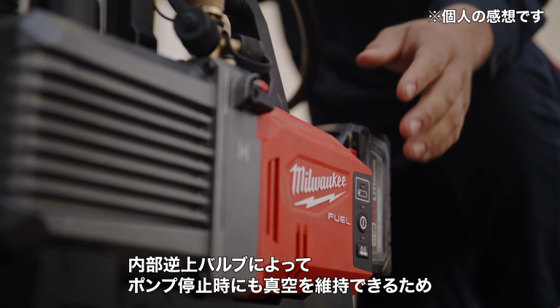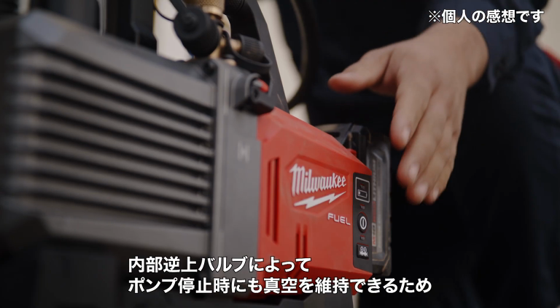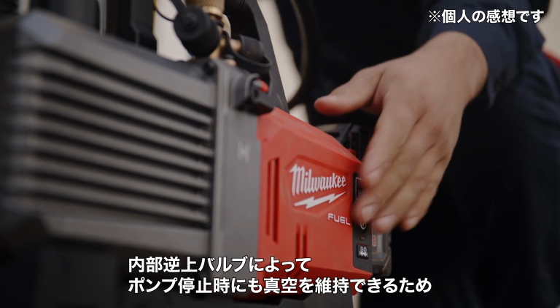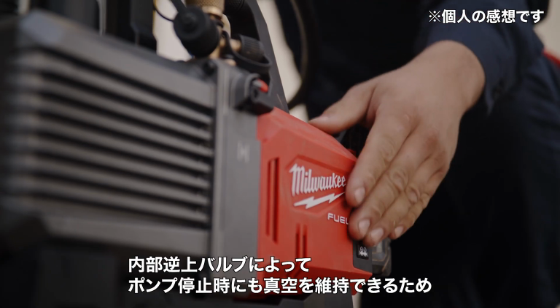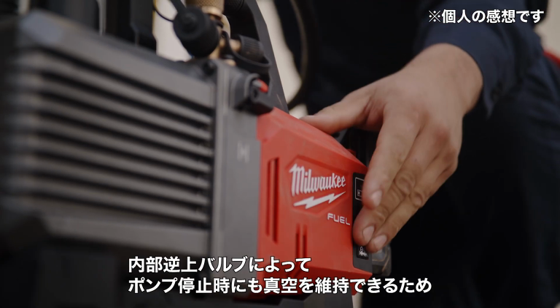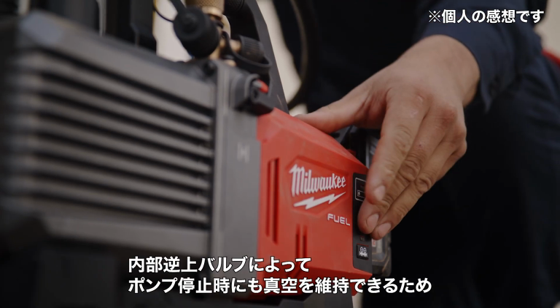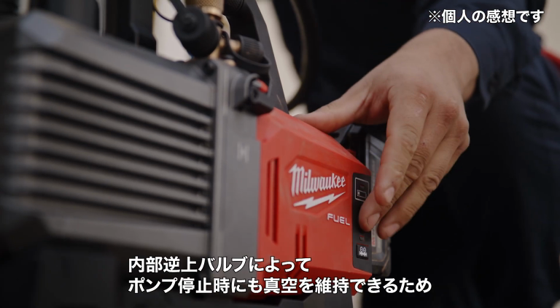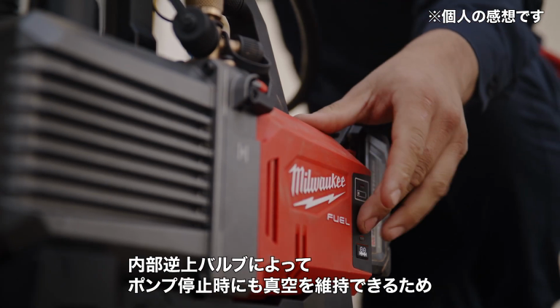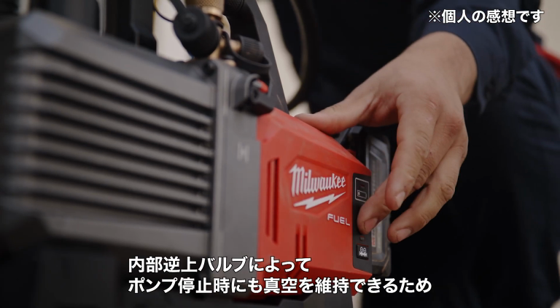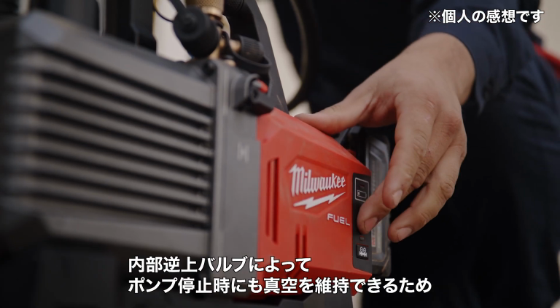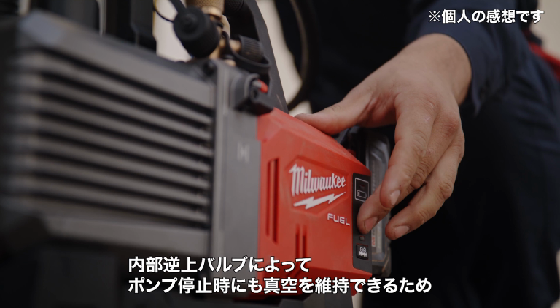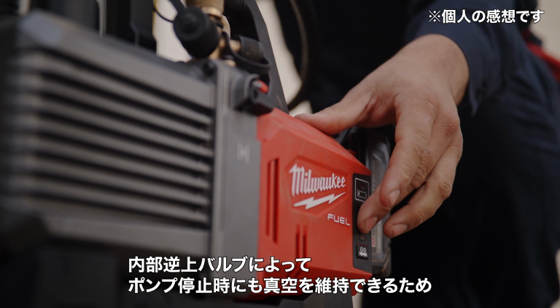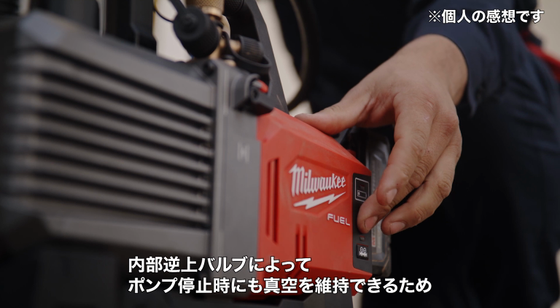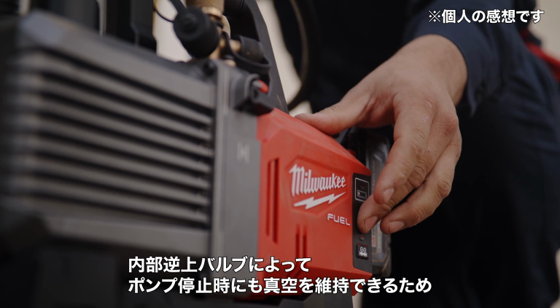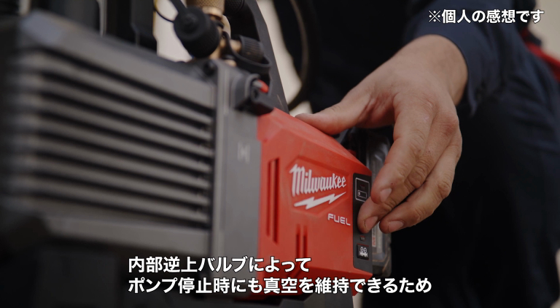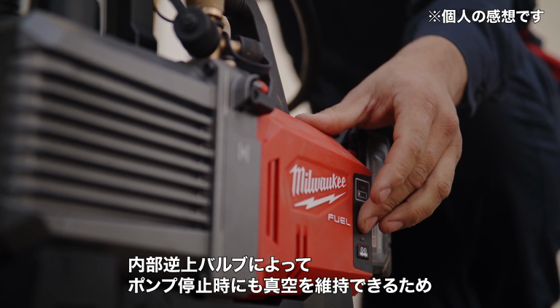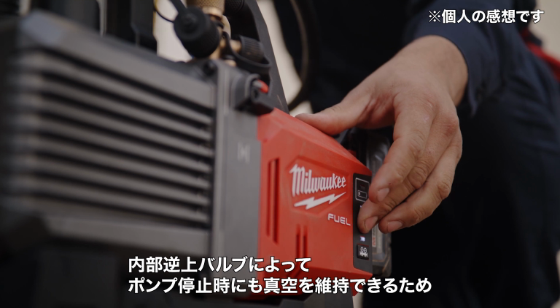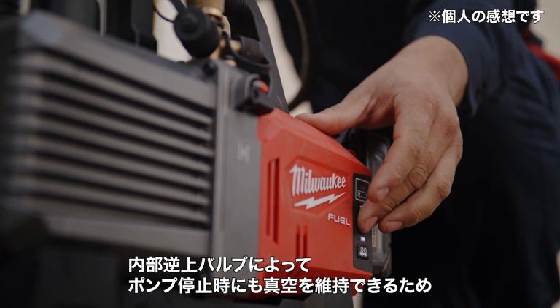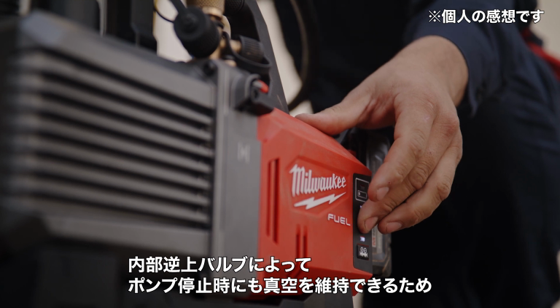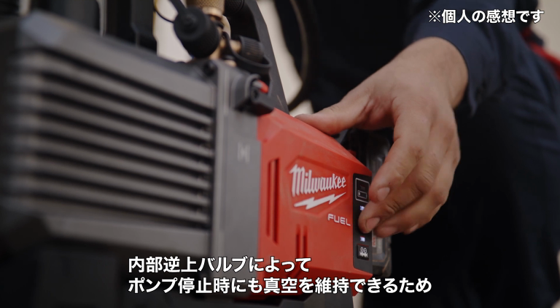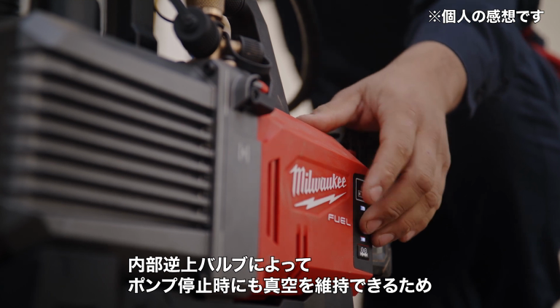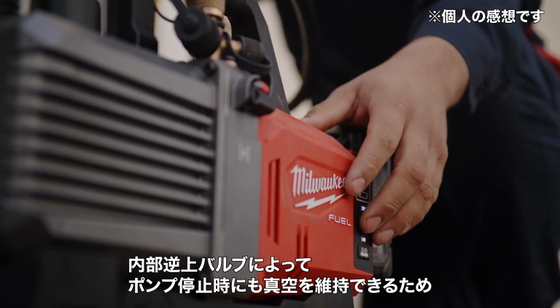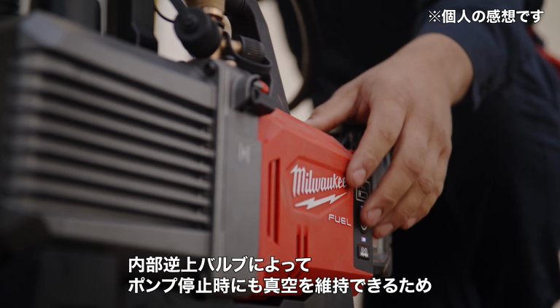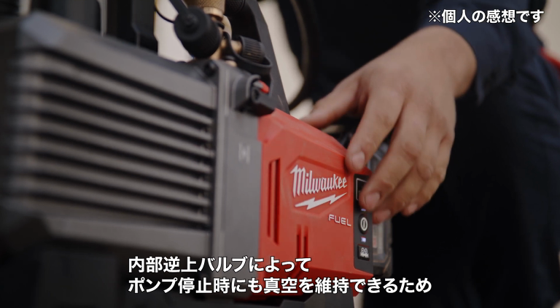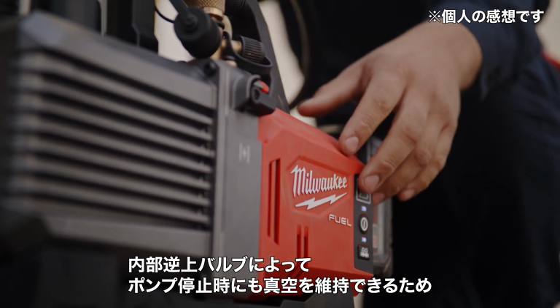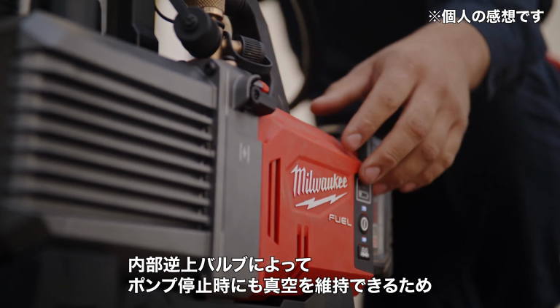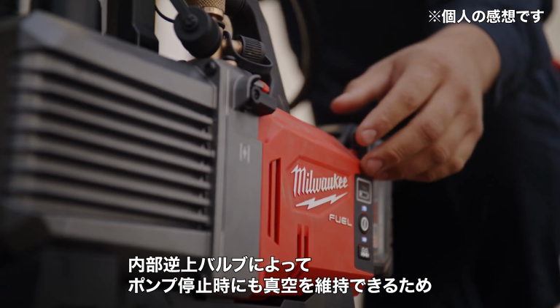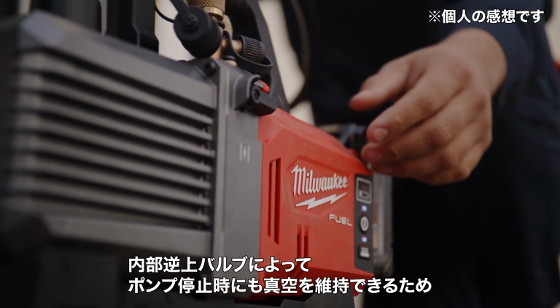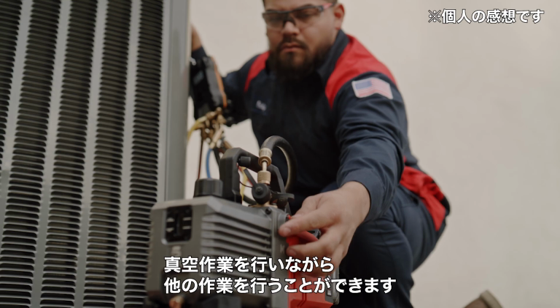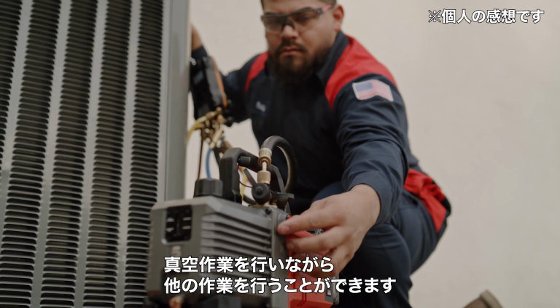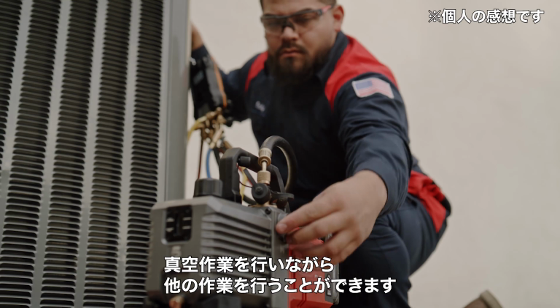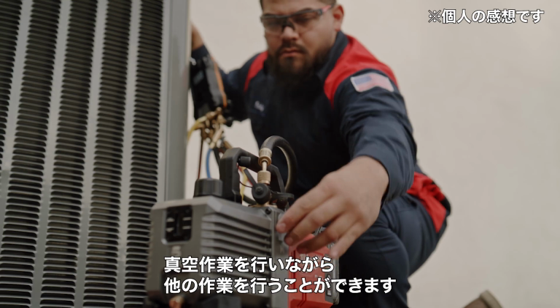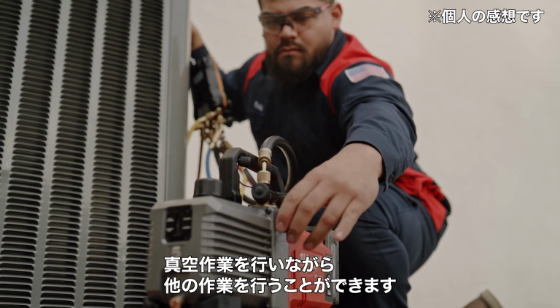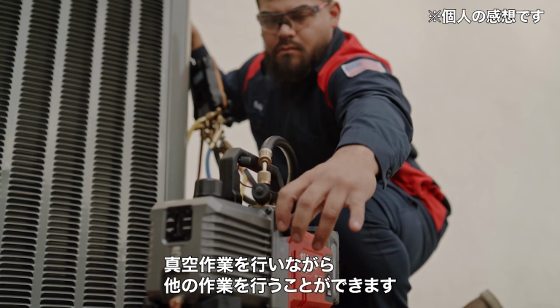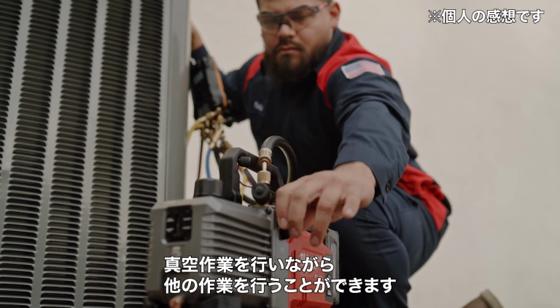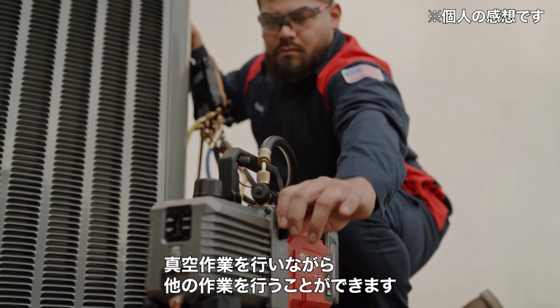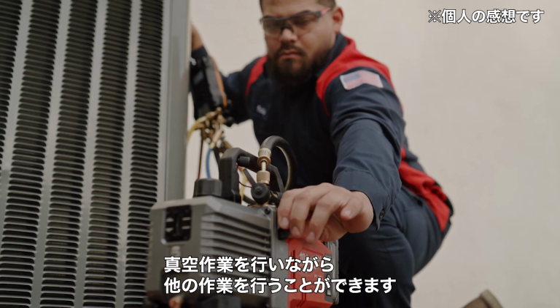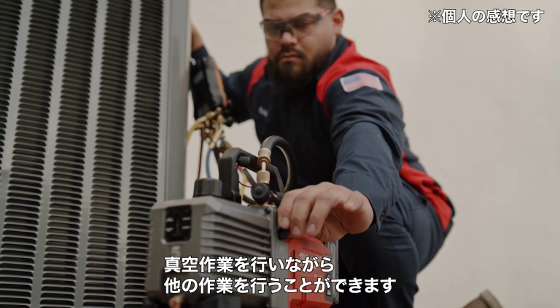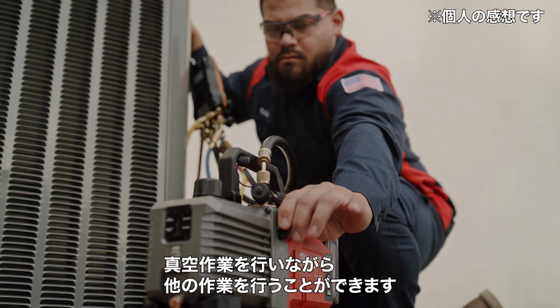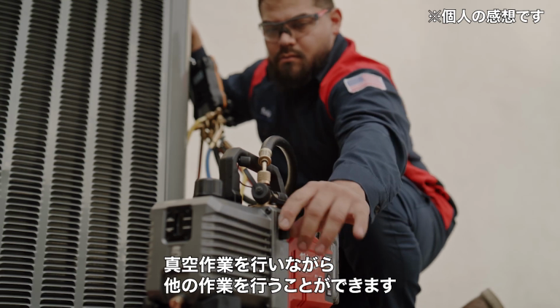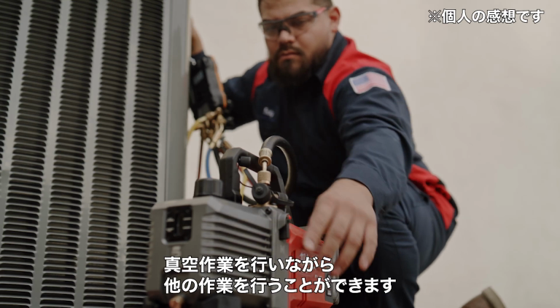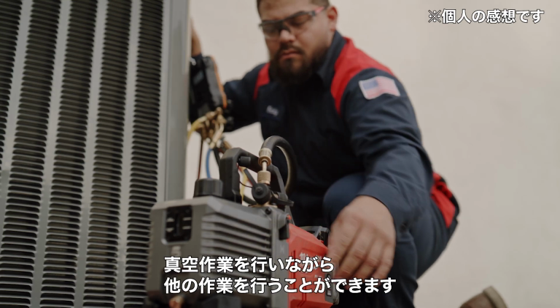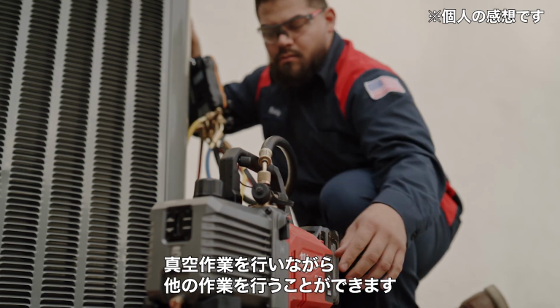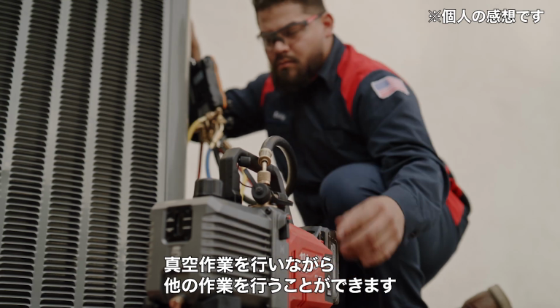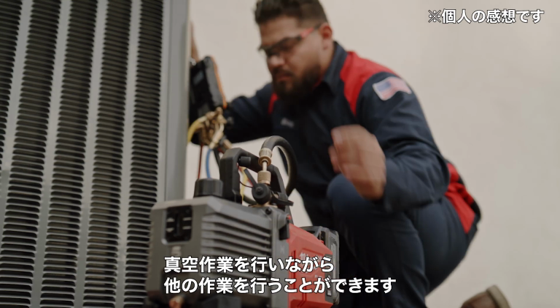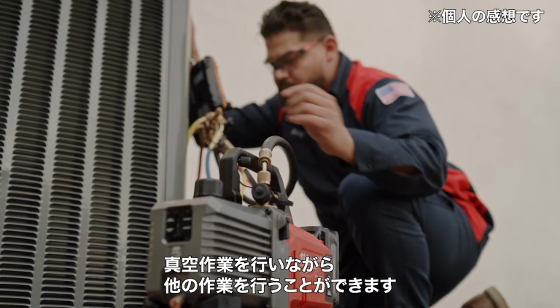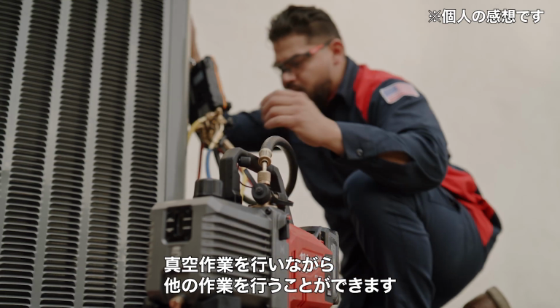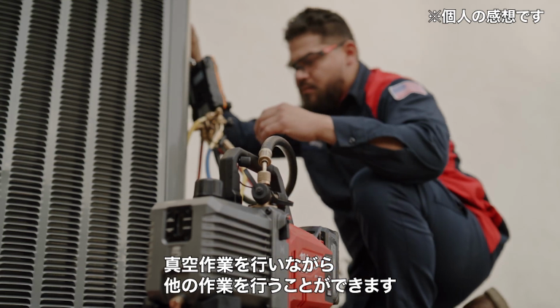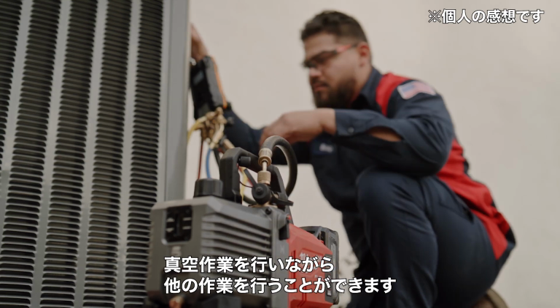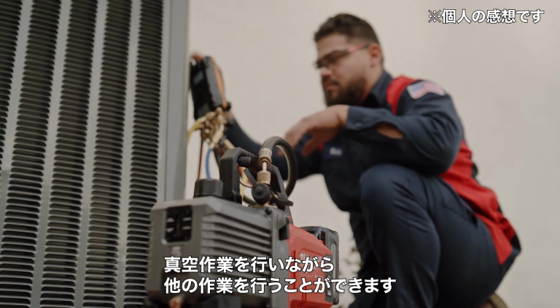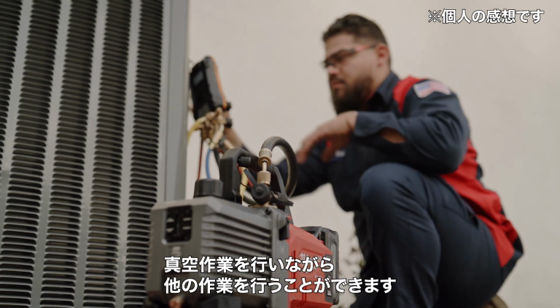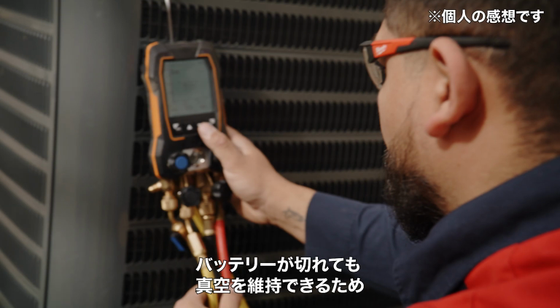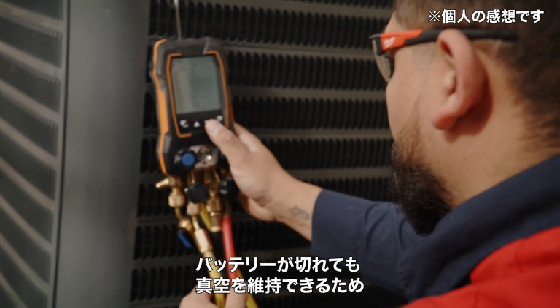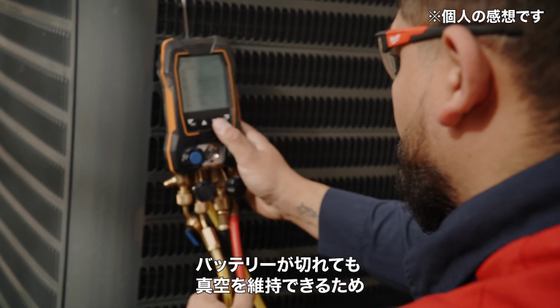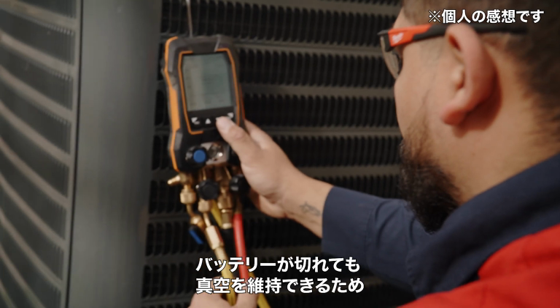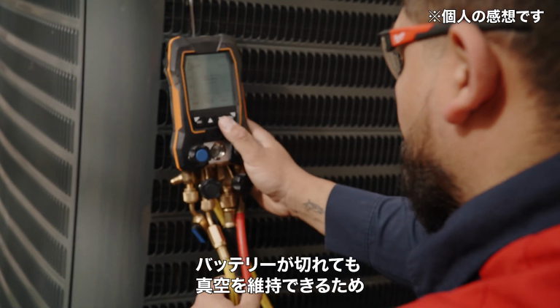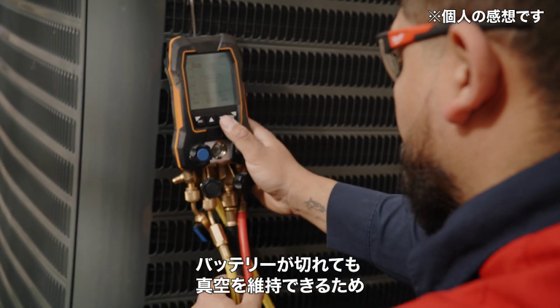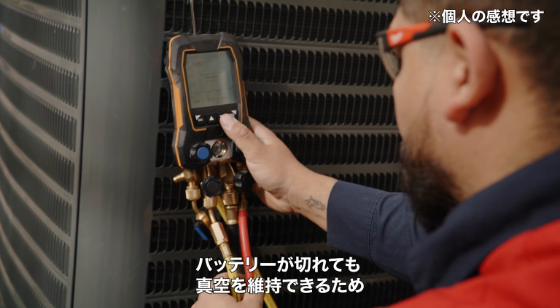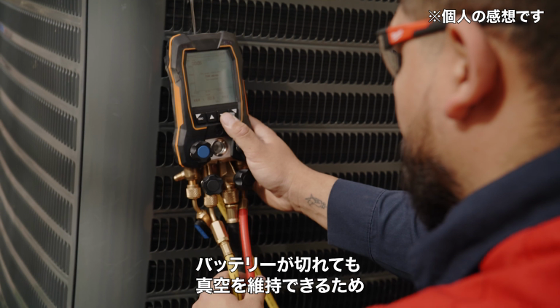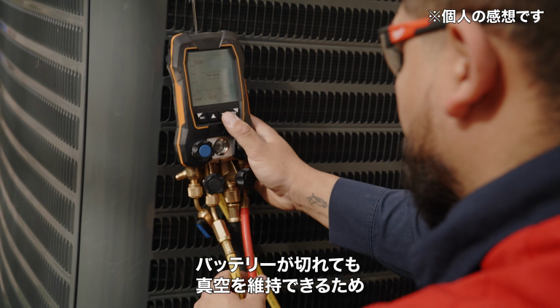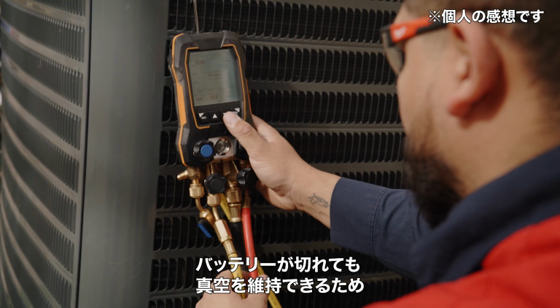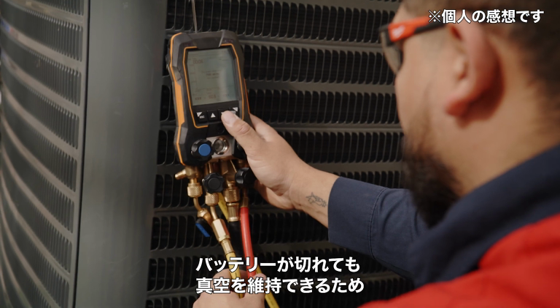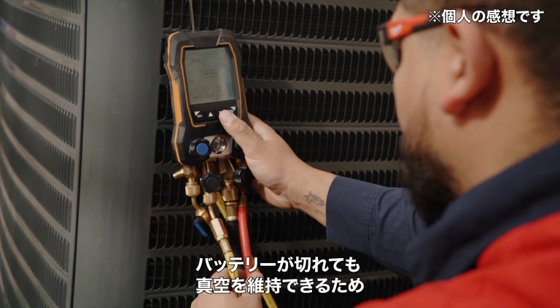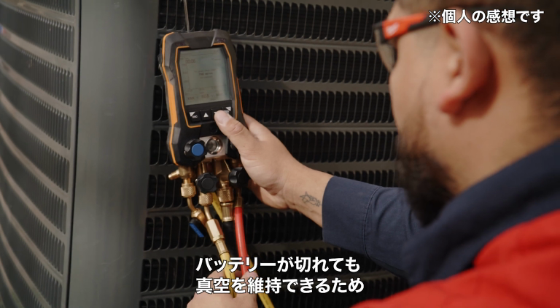The internal check valve really gives me peace of mind because I can leave the pump running while I'm doing other tasks. I know that if the battery dies, it's going to hold my suction.